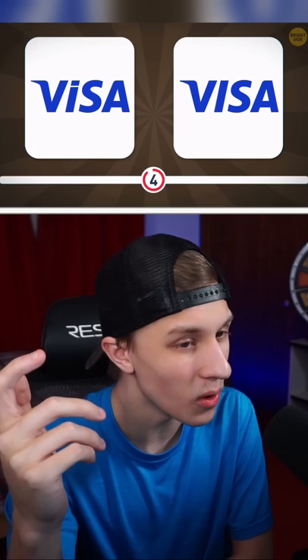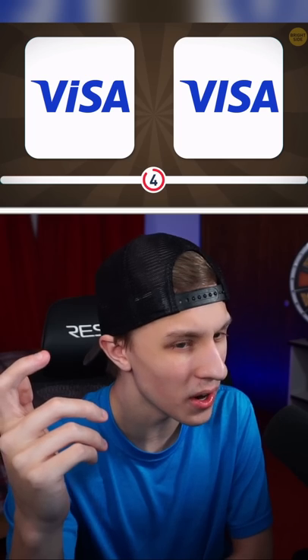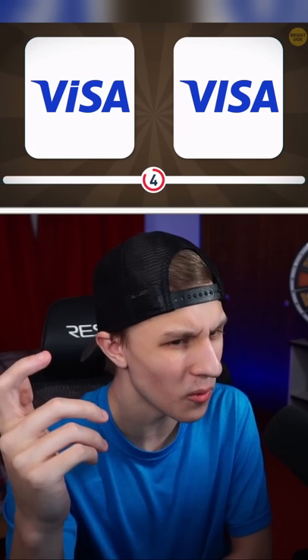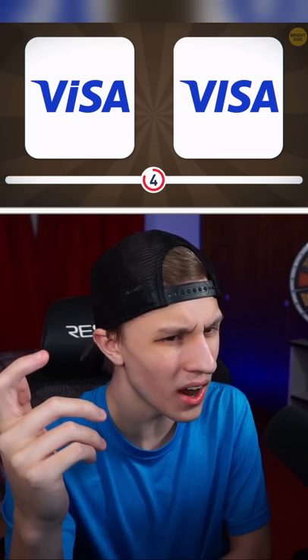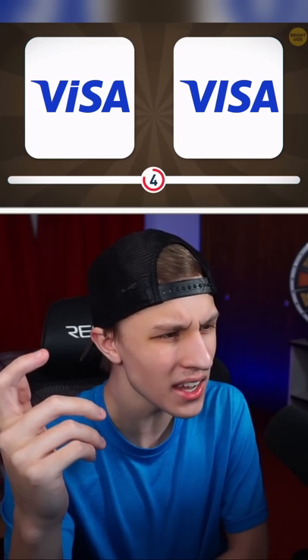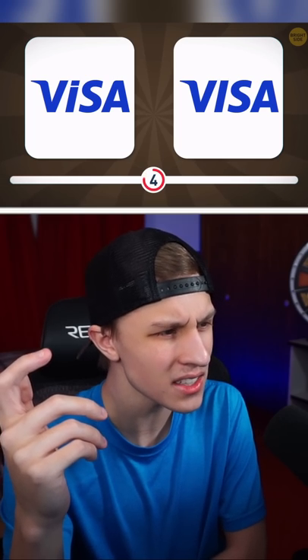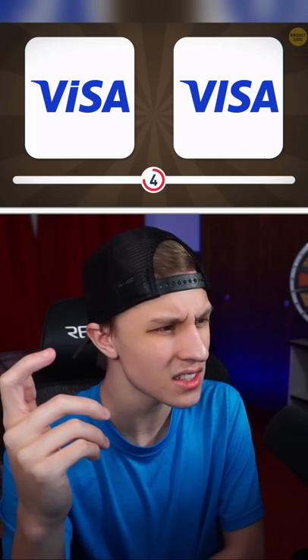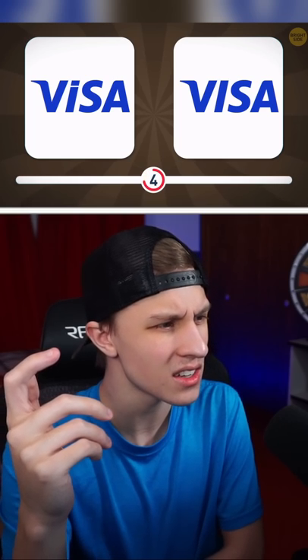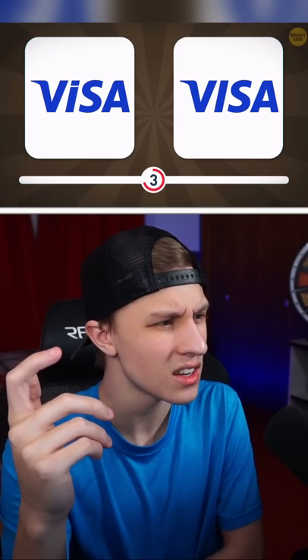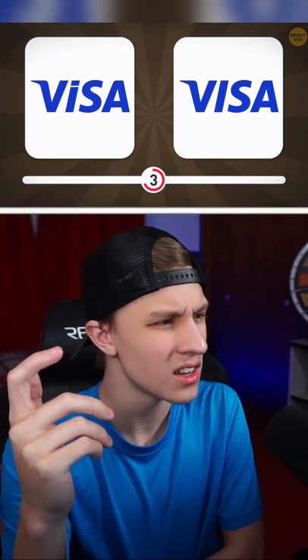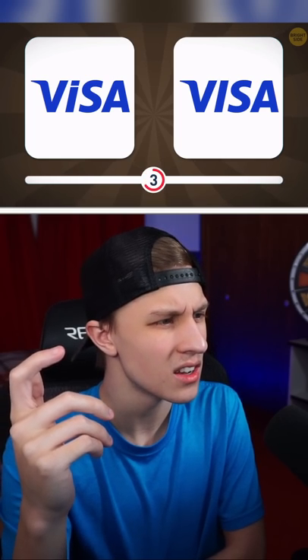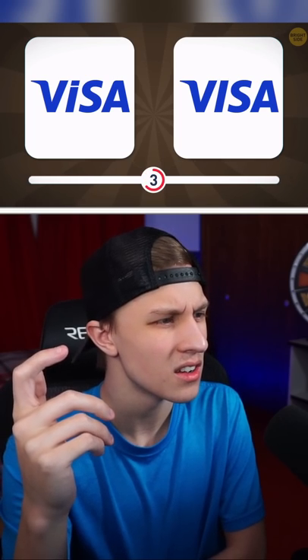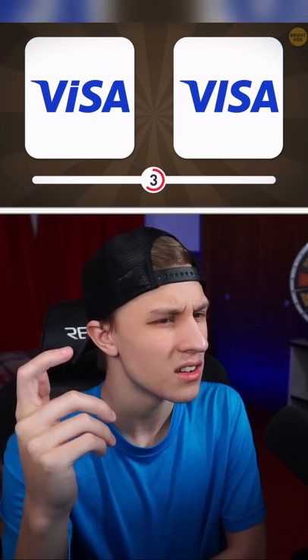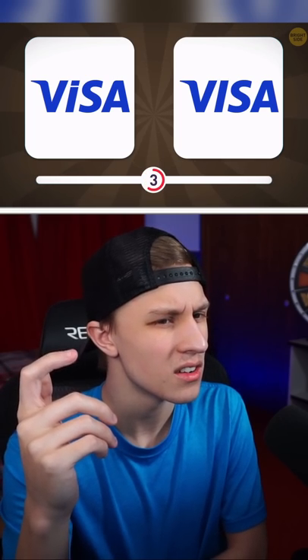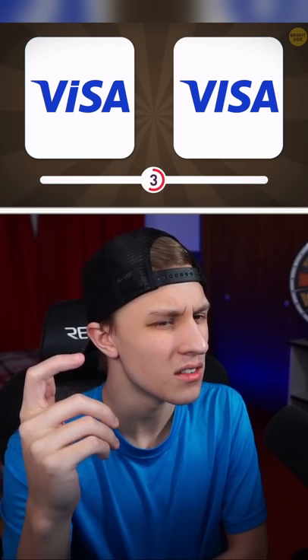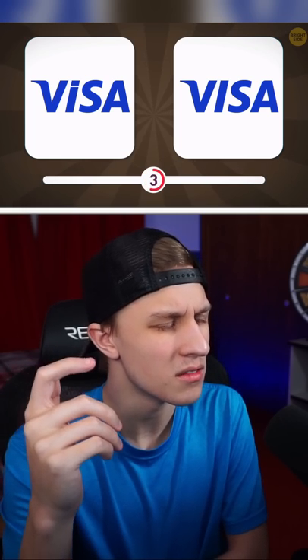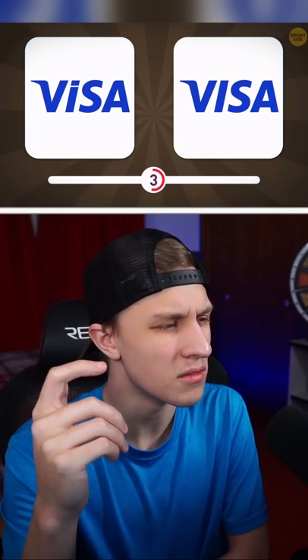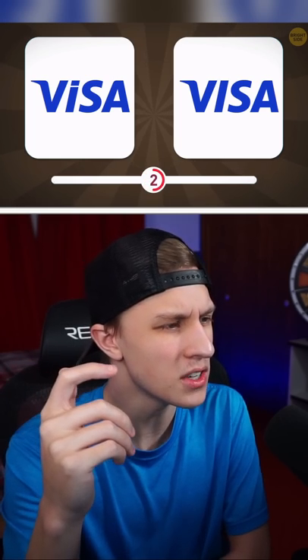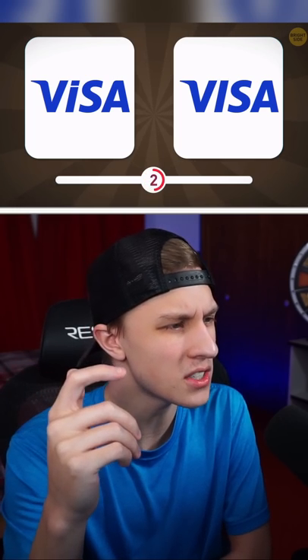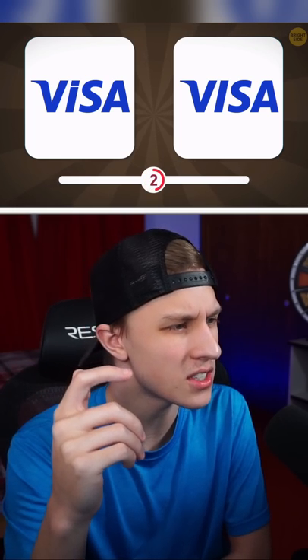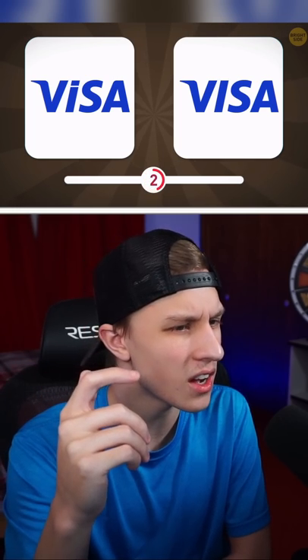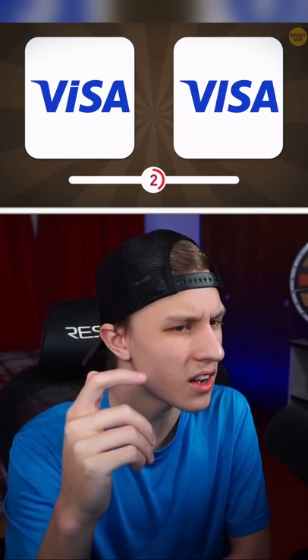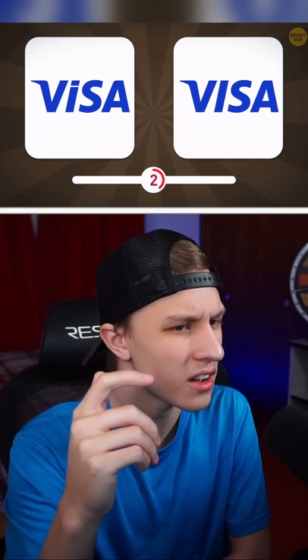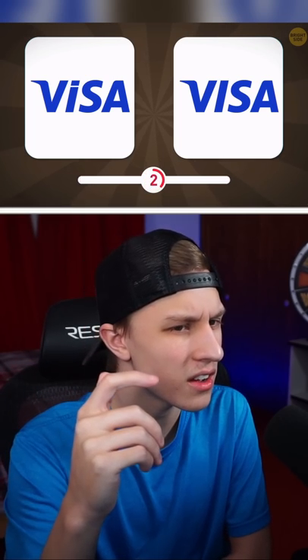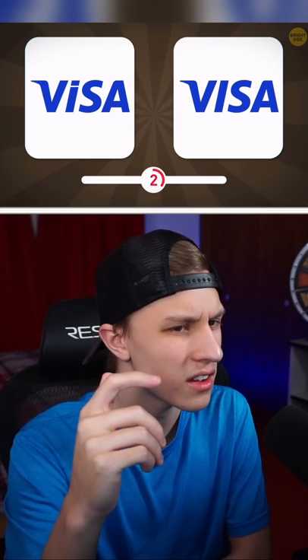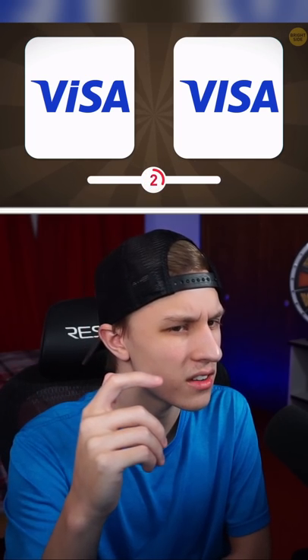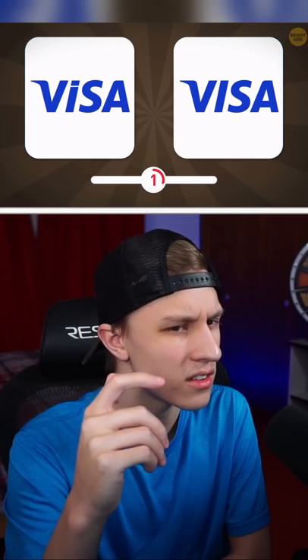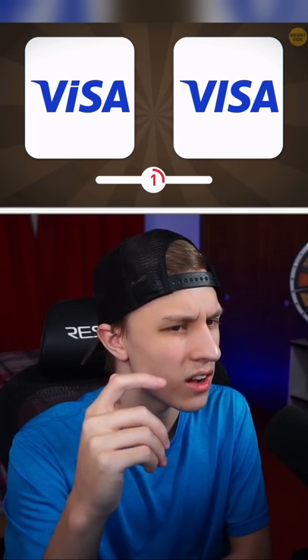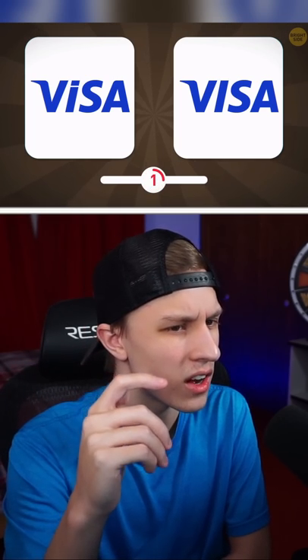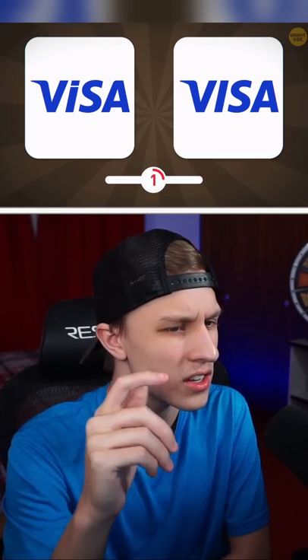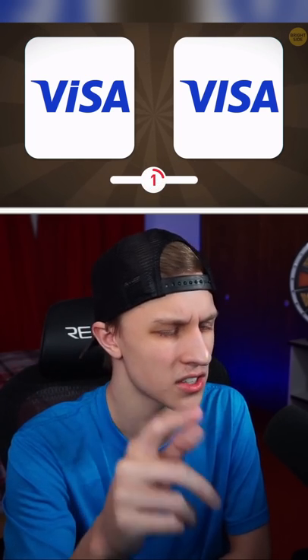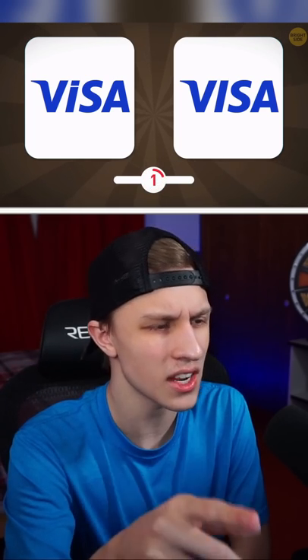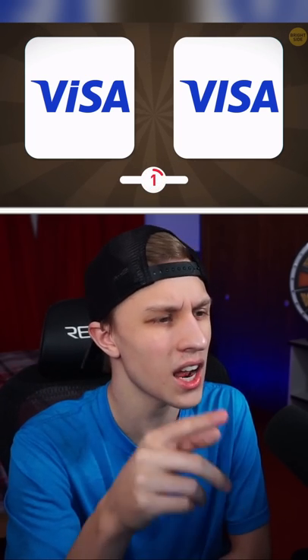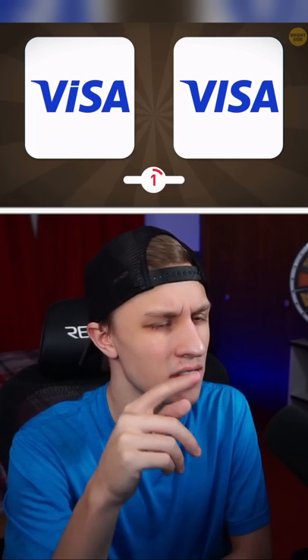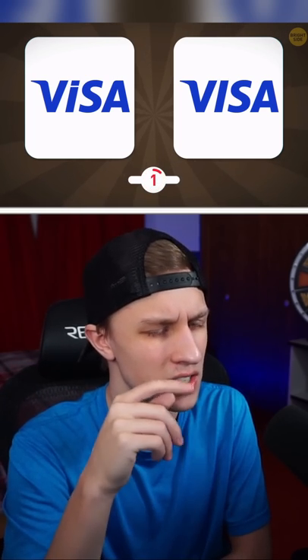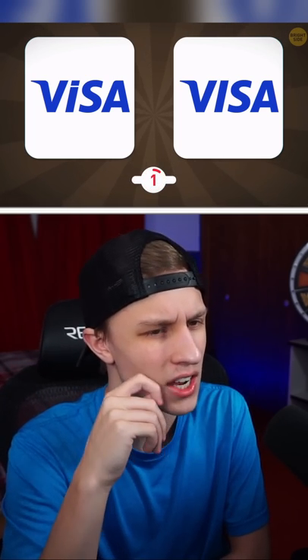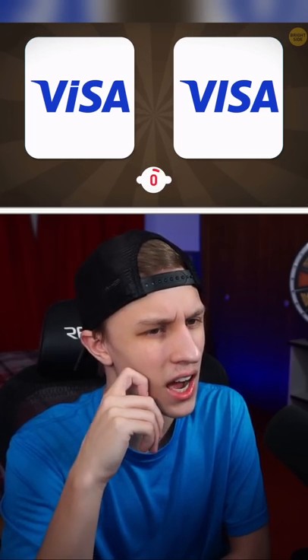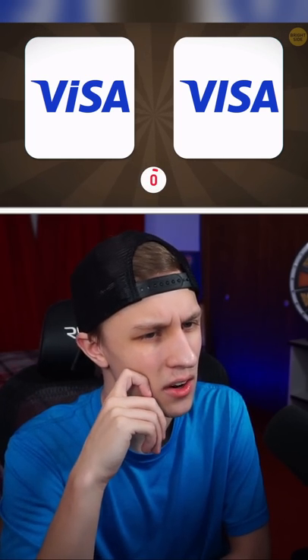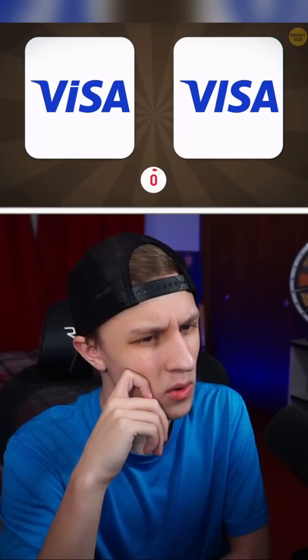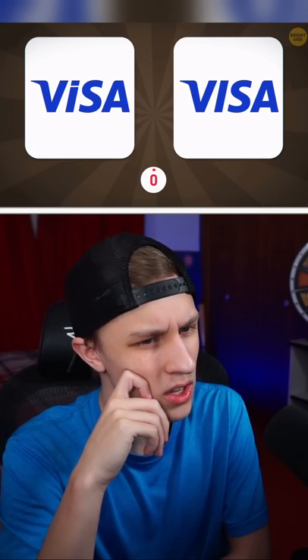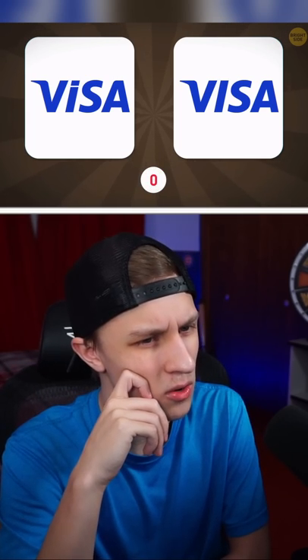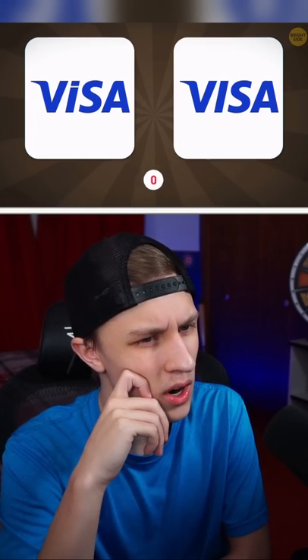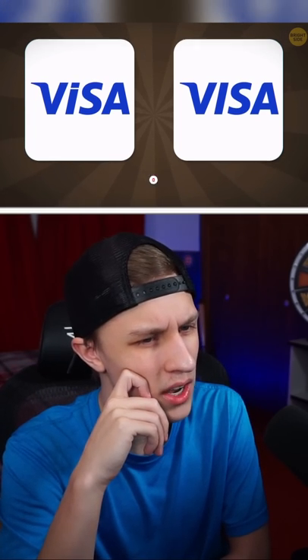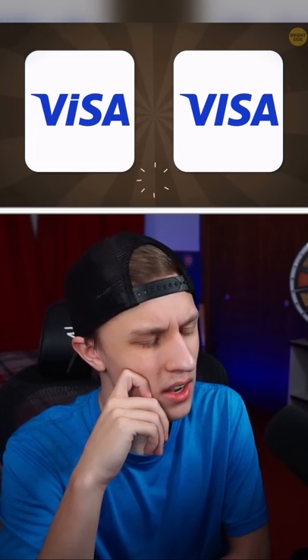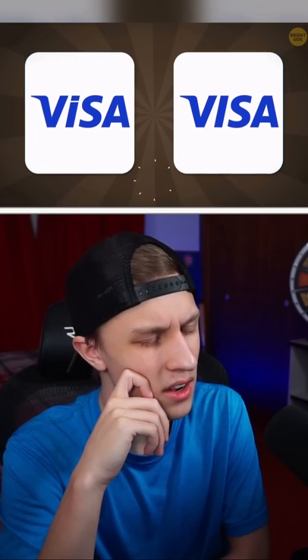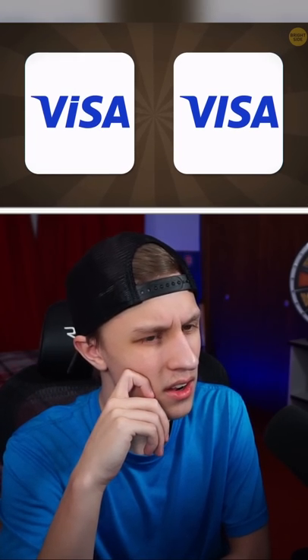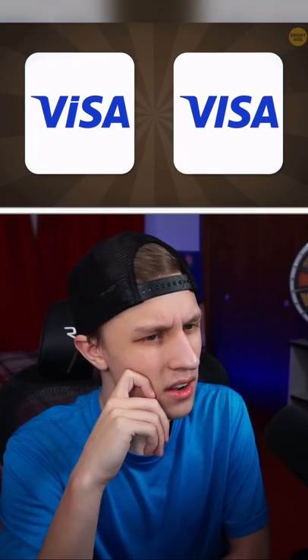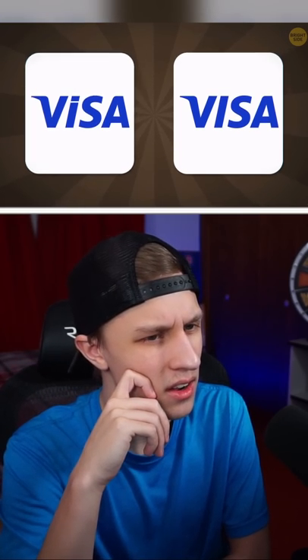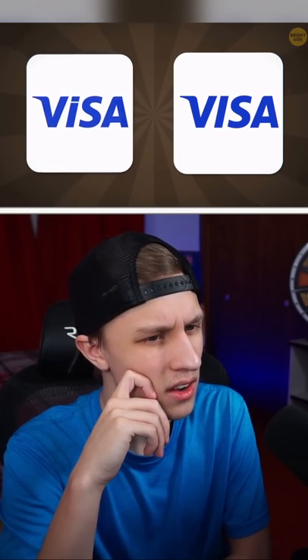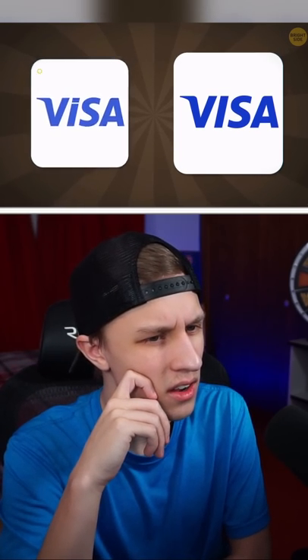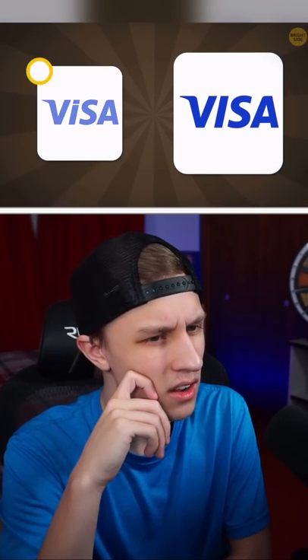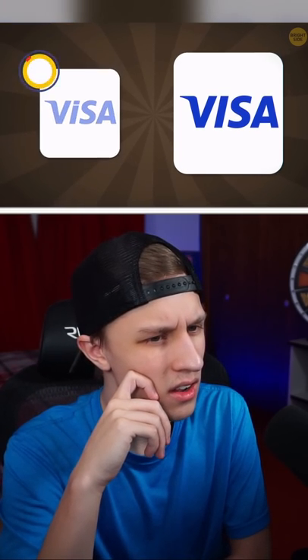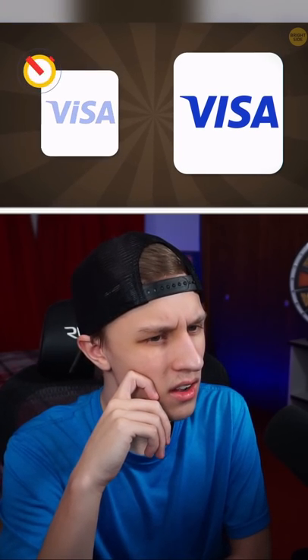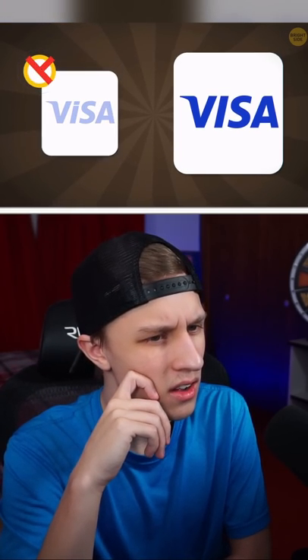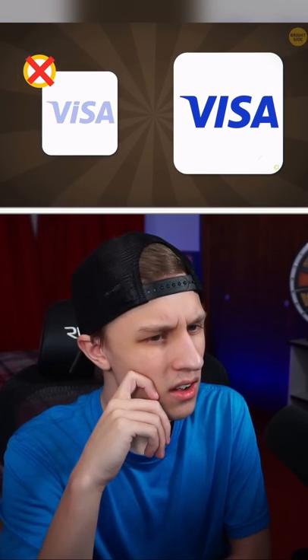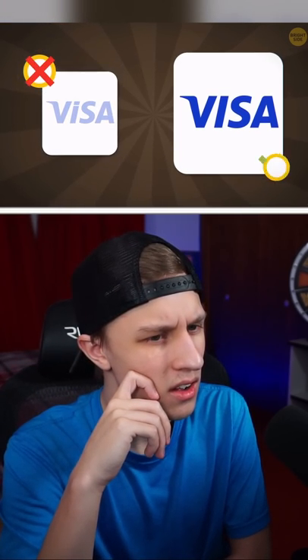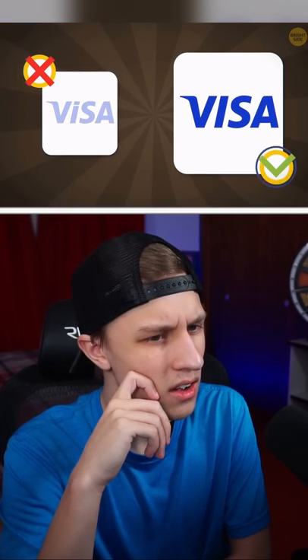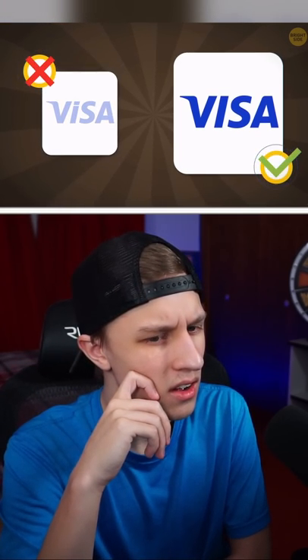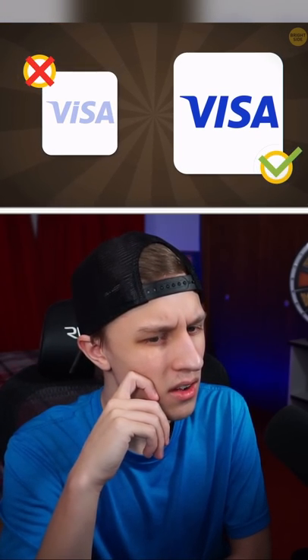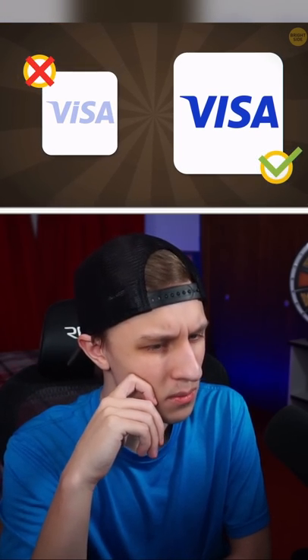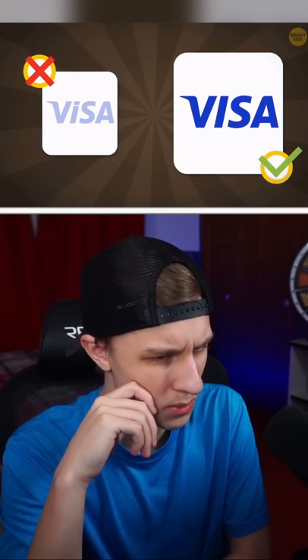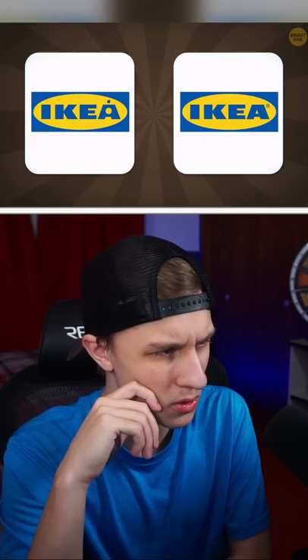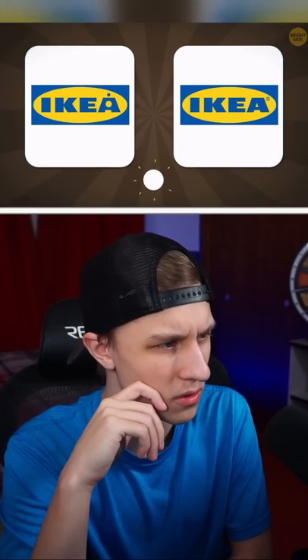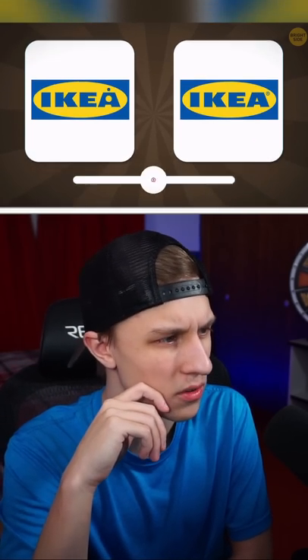Wait, what? Visa does not have a dot — one on the right. Beautiful.